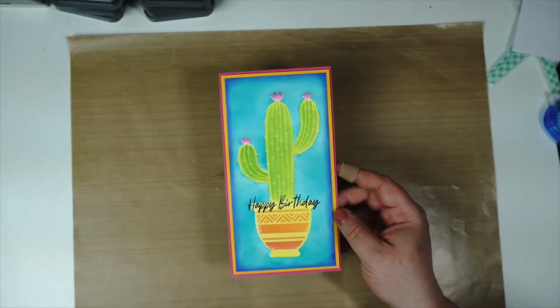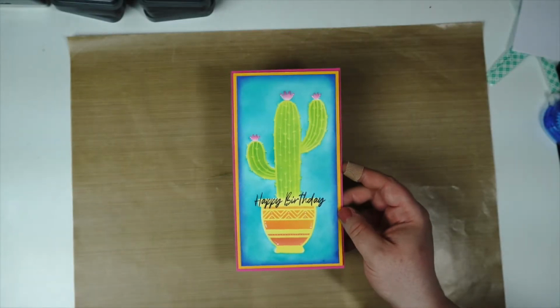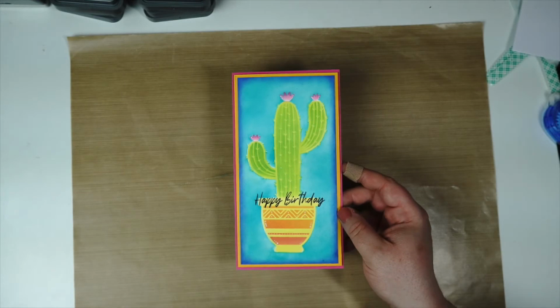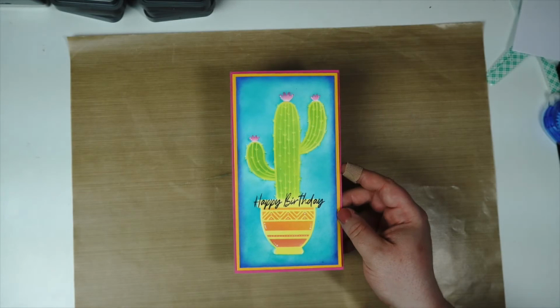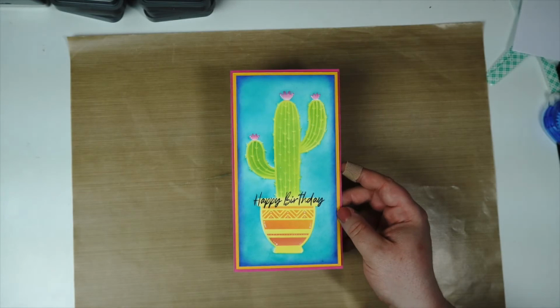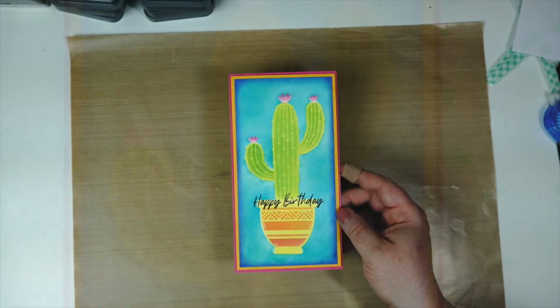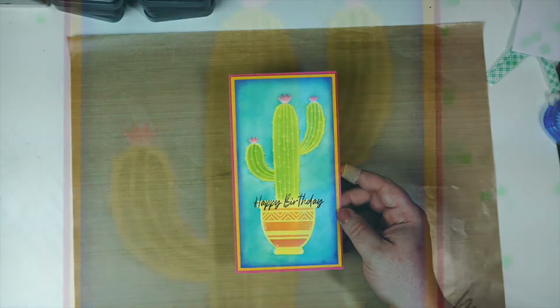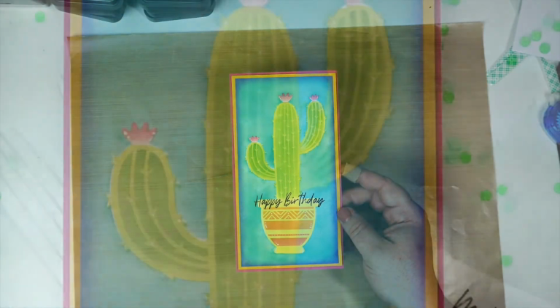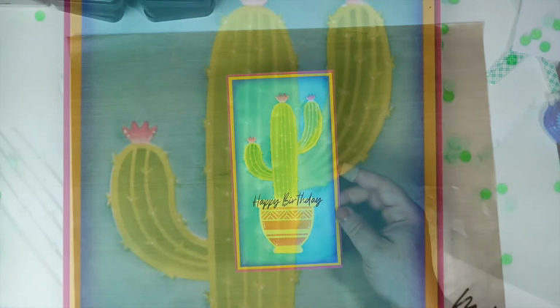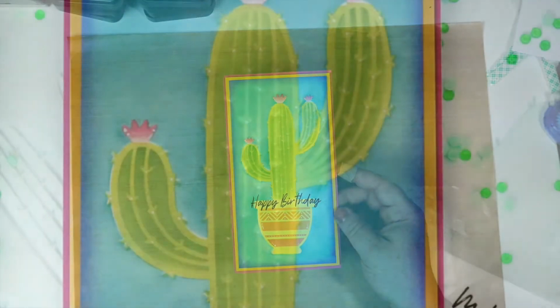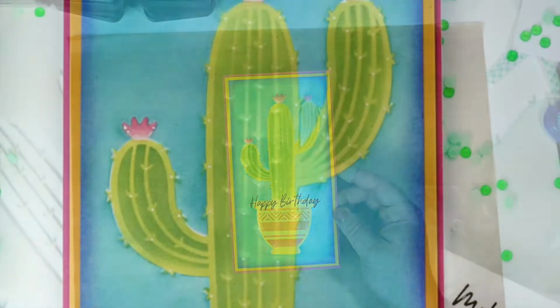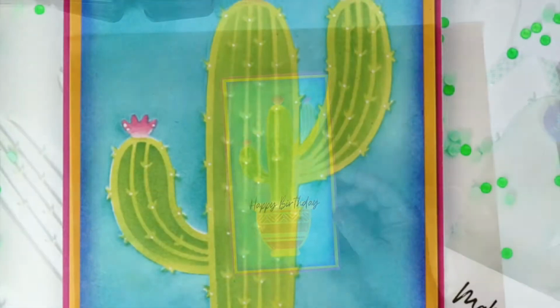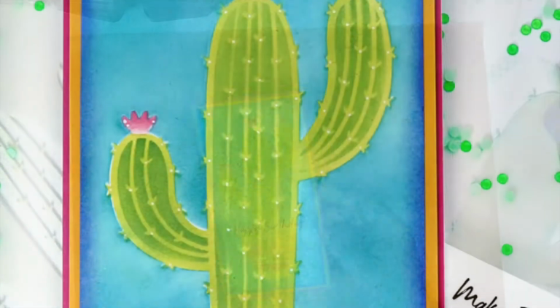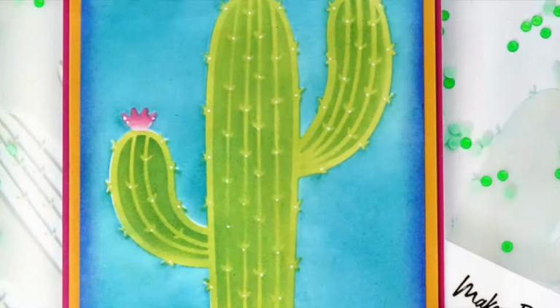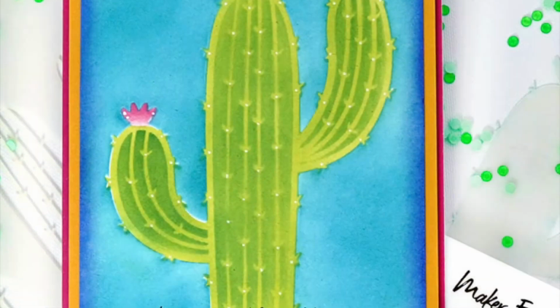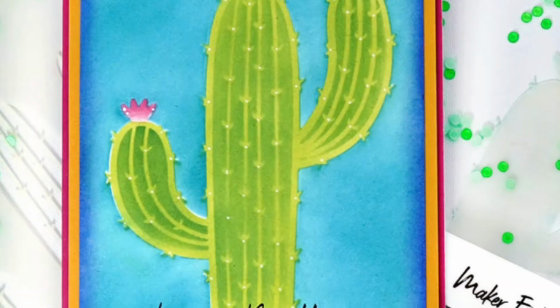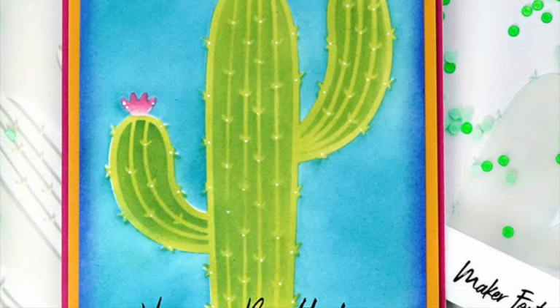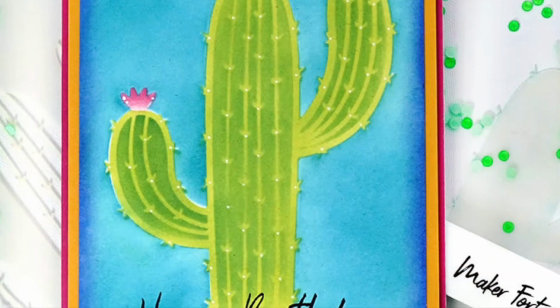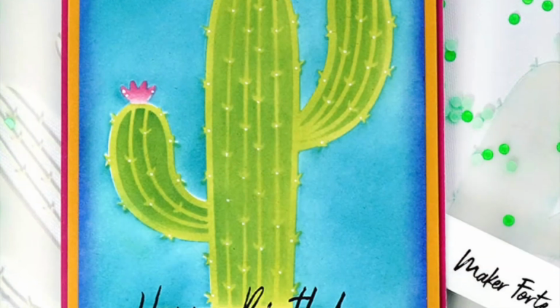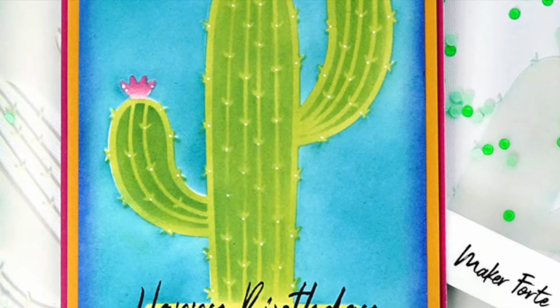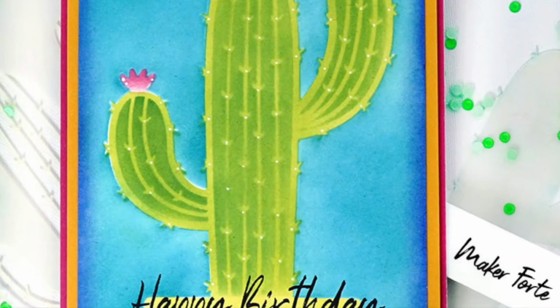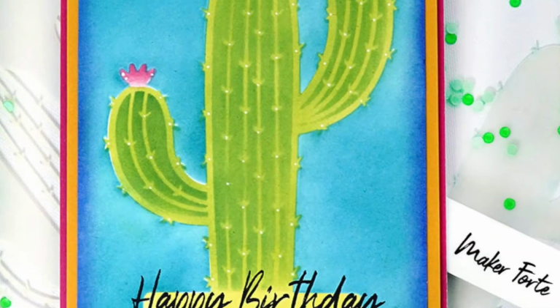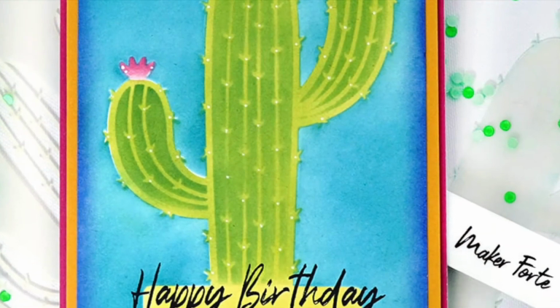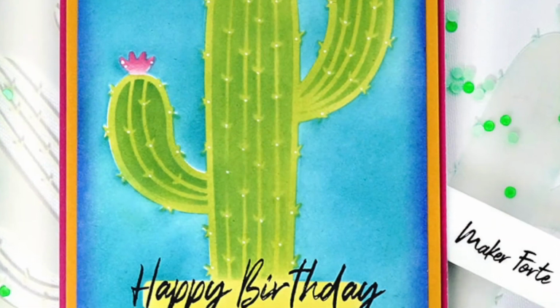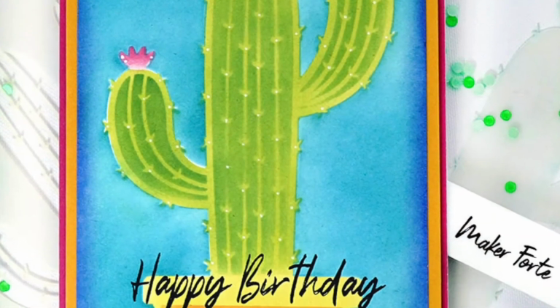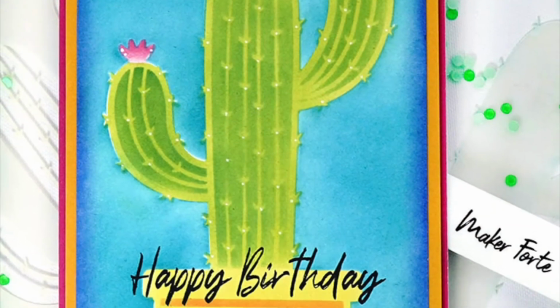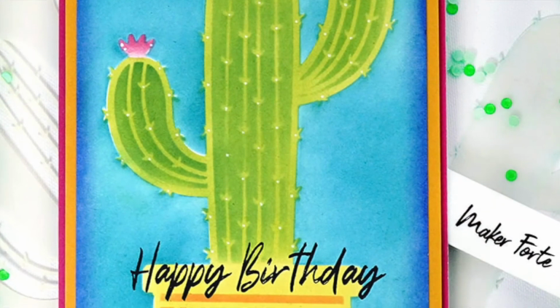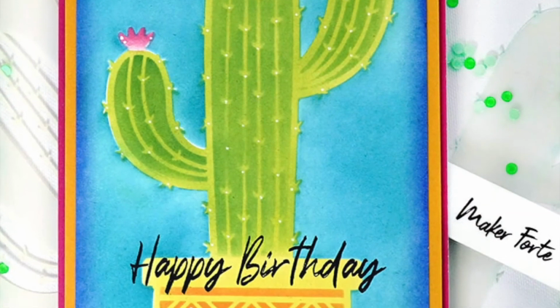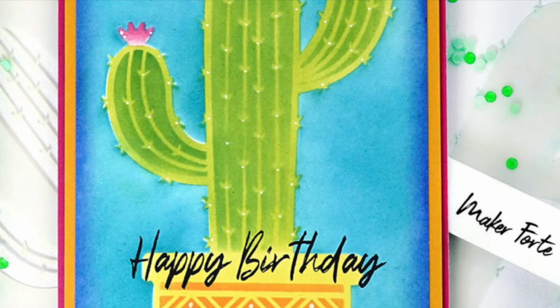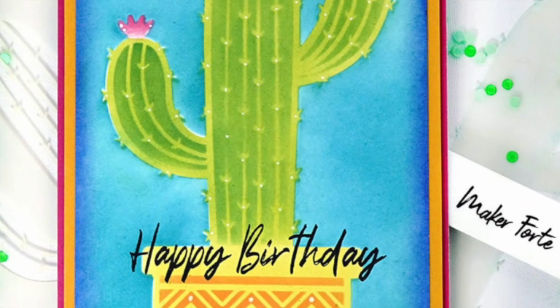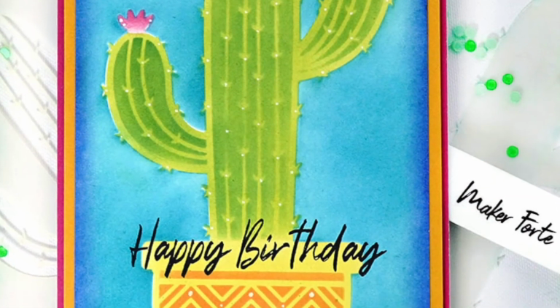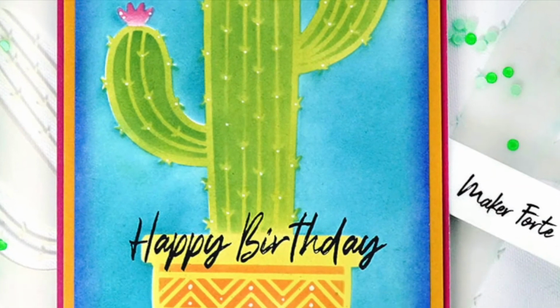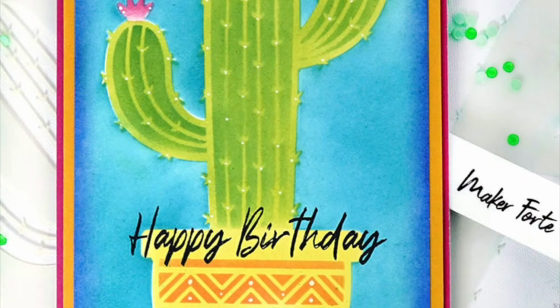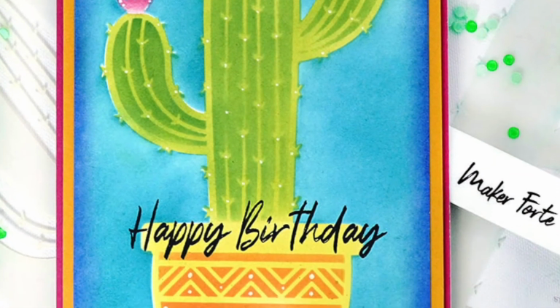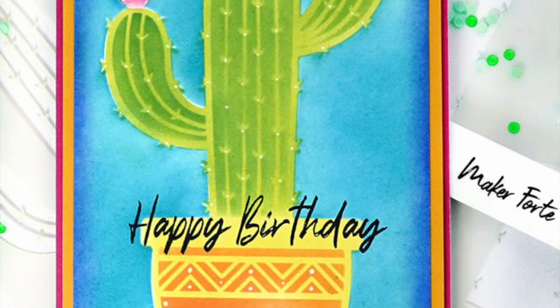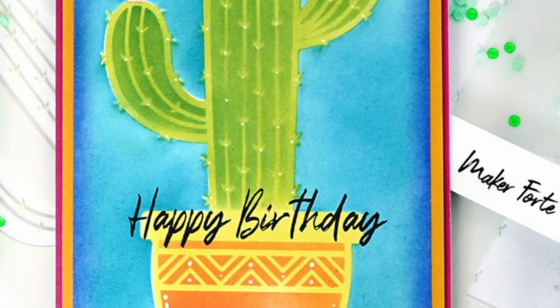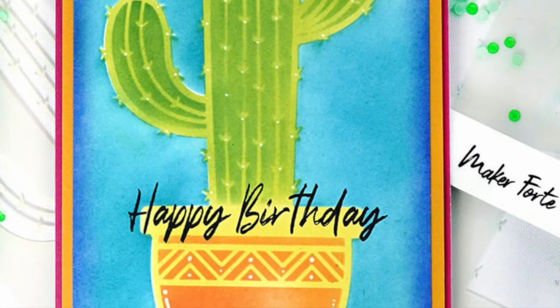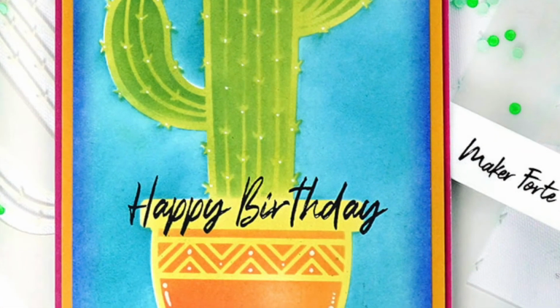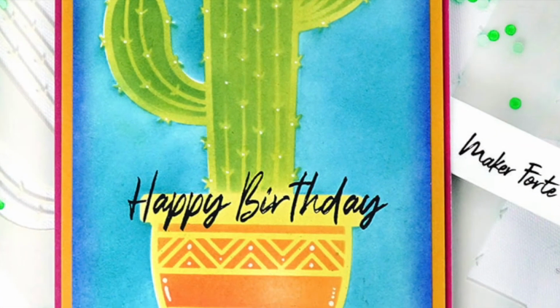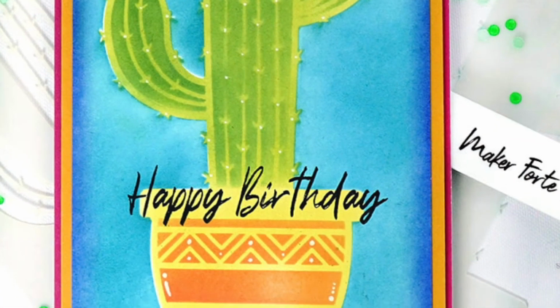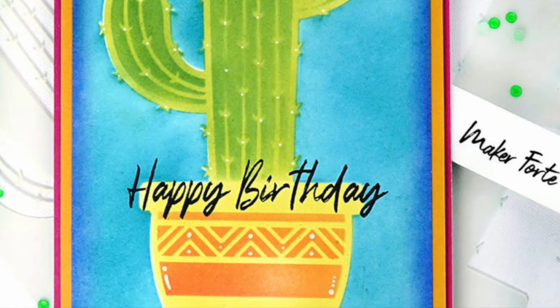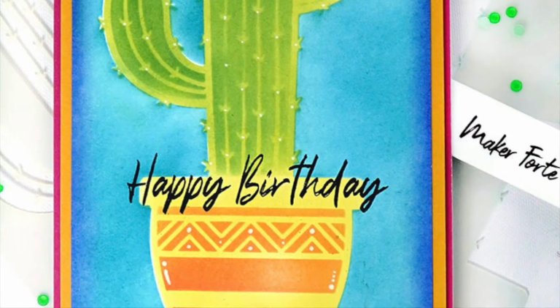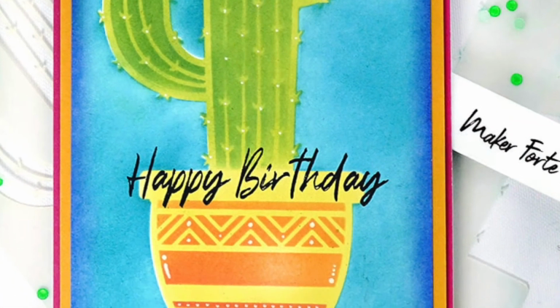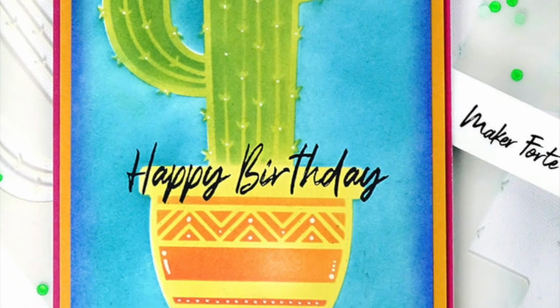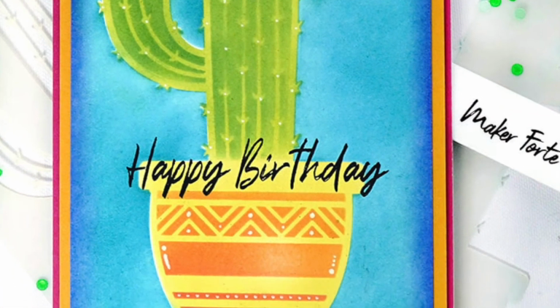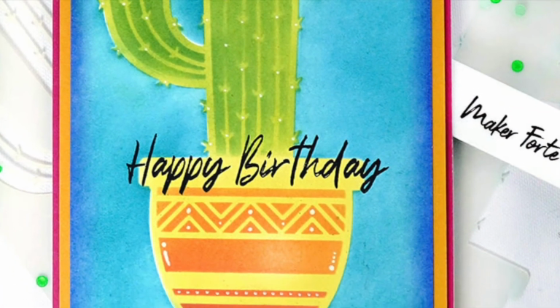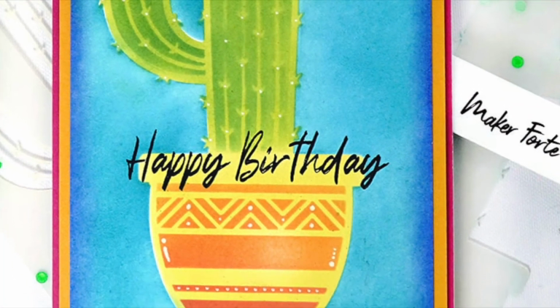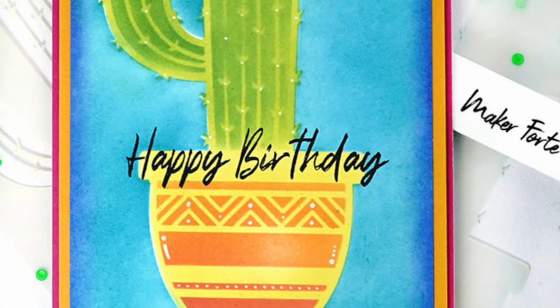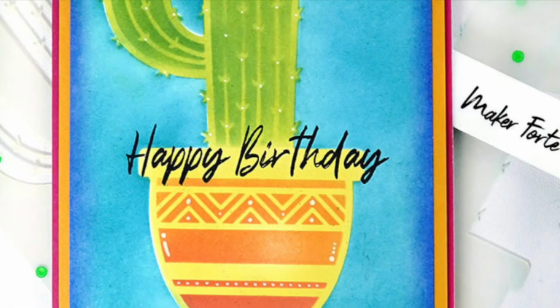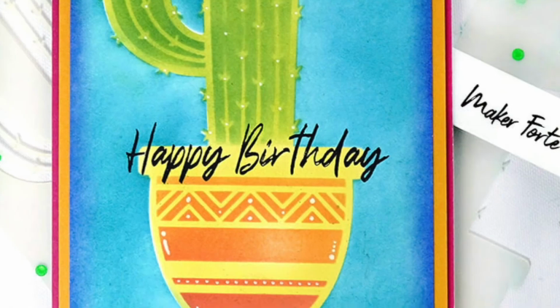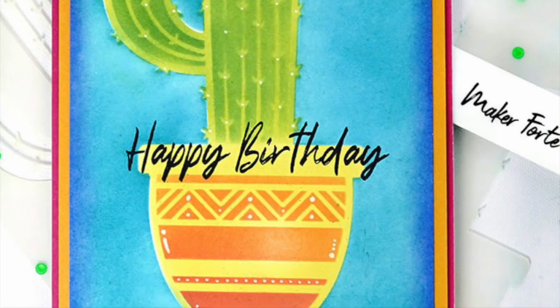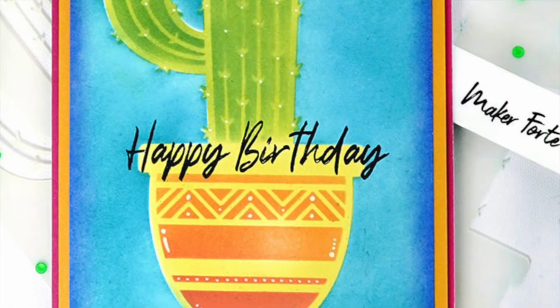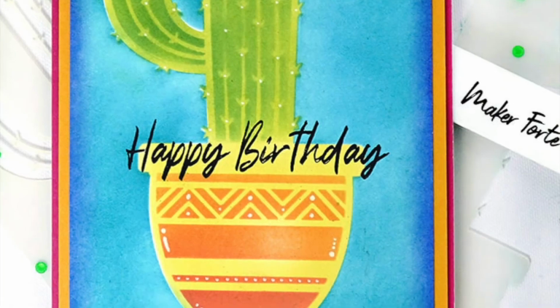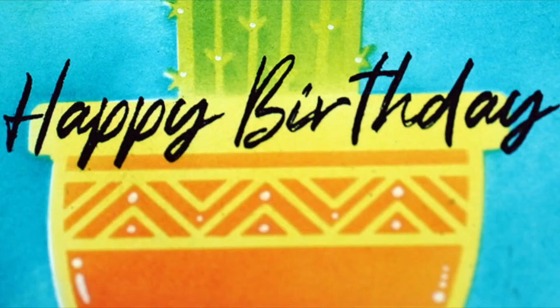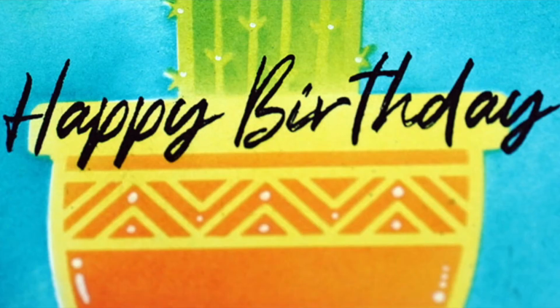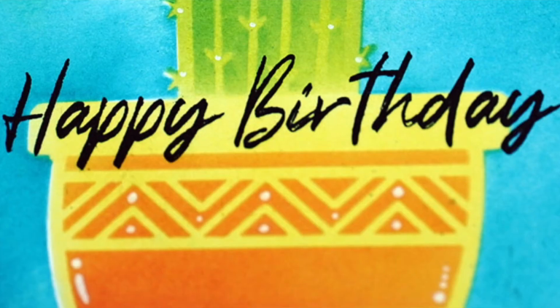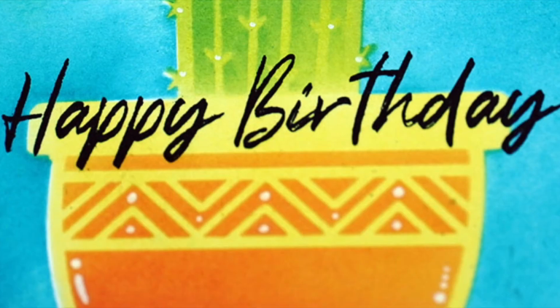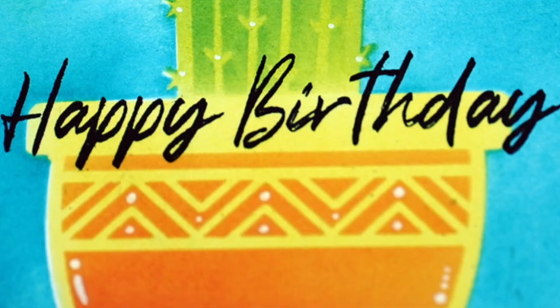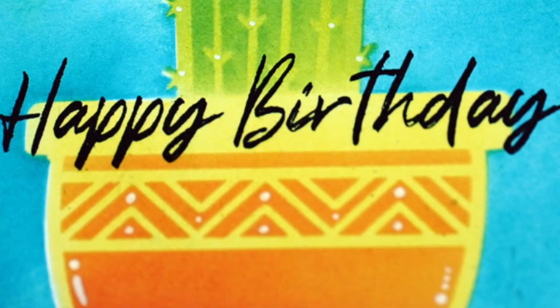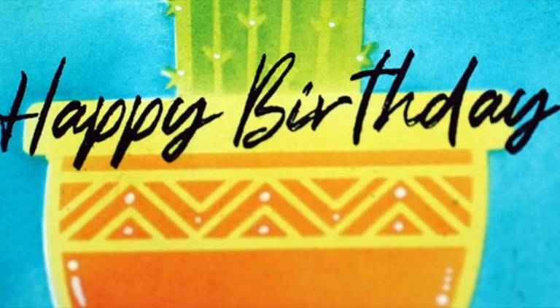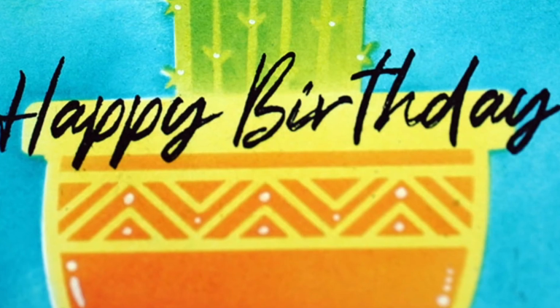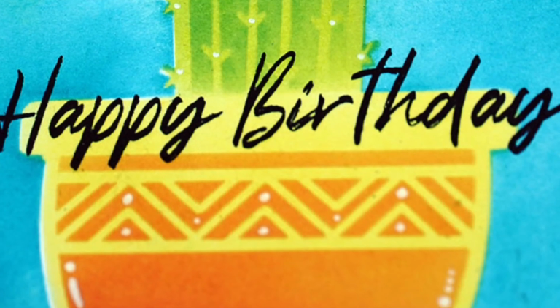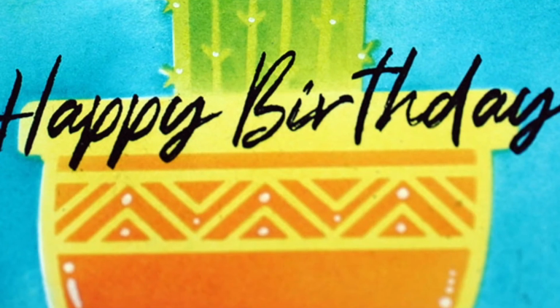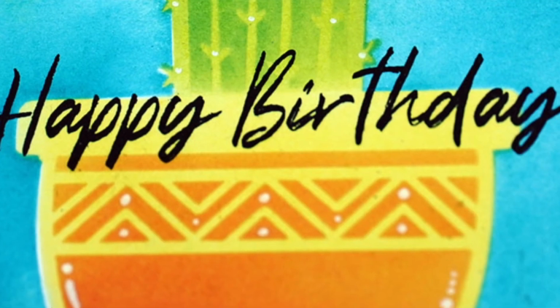So this is my card. I hope you guys enjoyed taking a look at this really fun layered stencil. Be sure to check out Maker Forte and have a nice night.